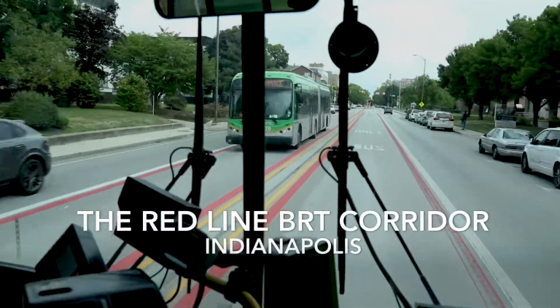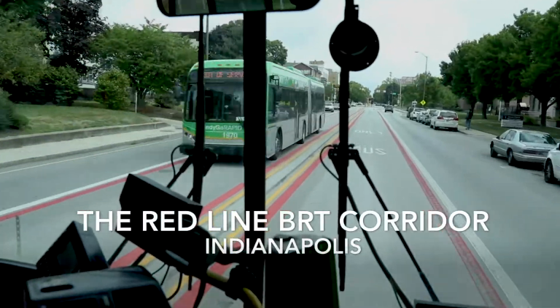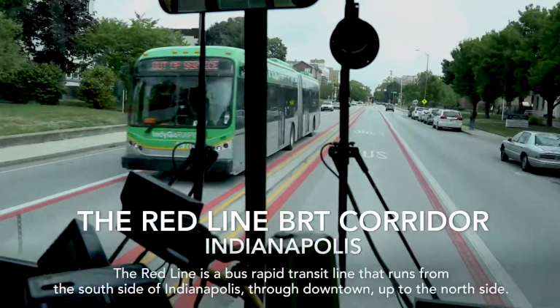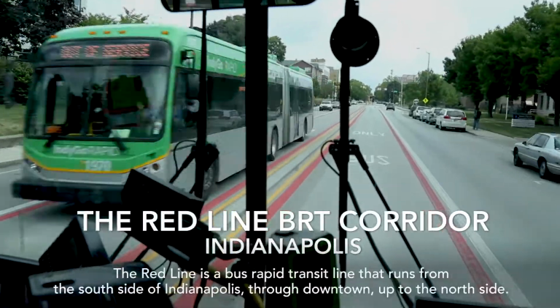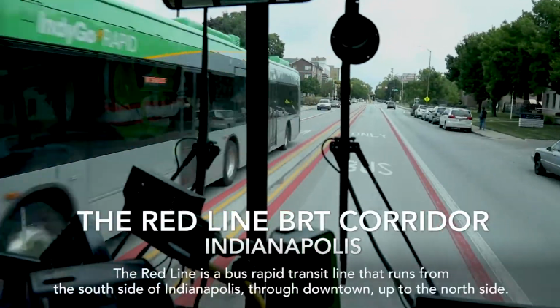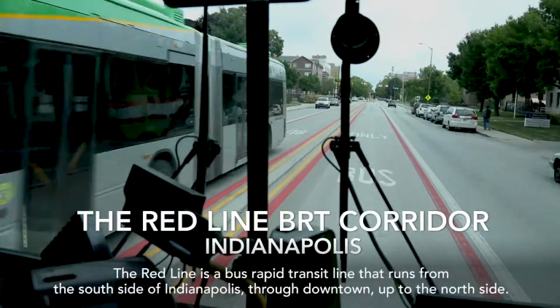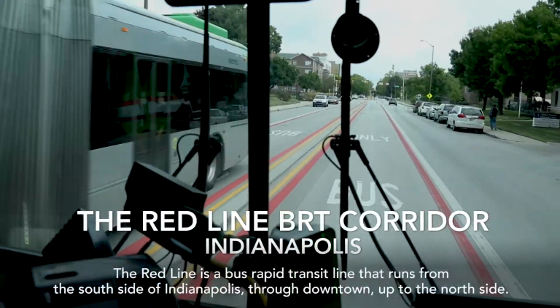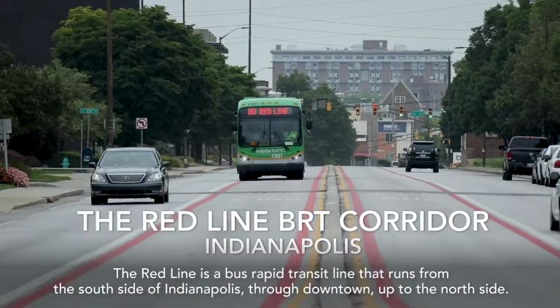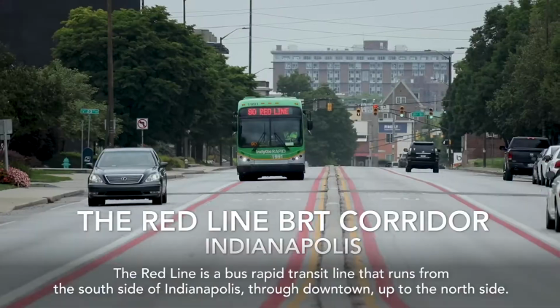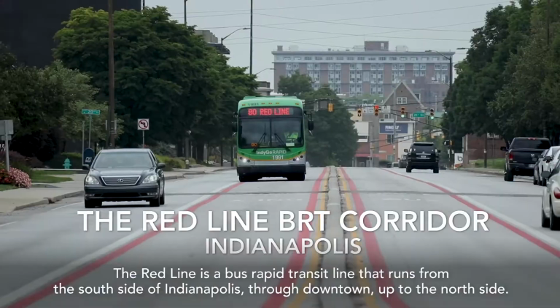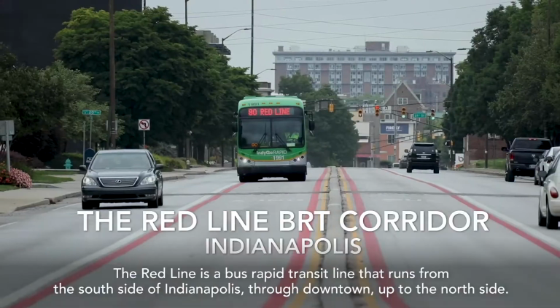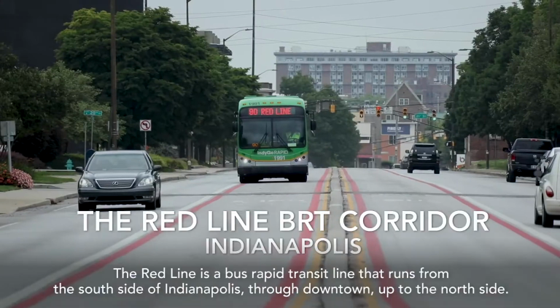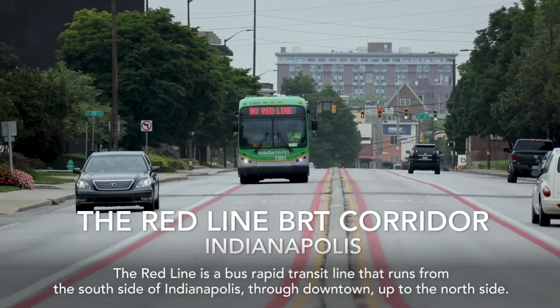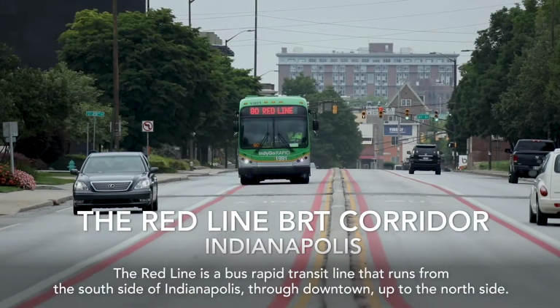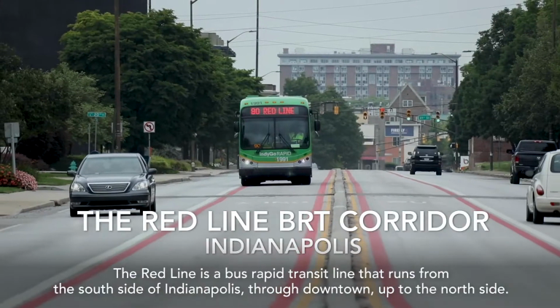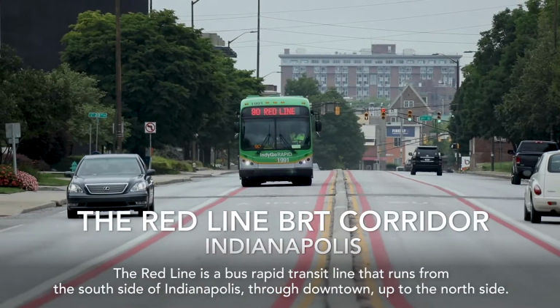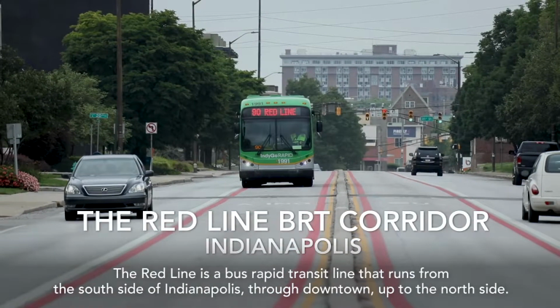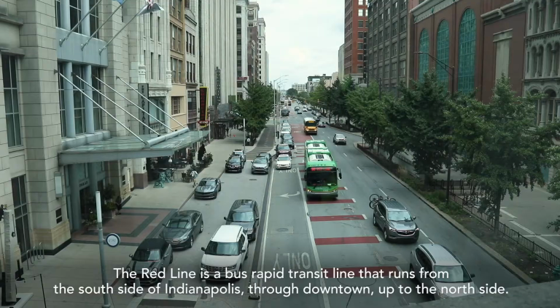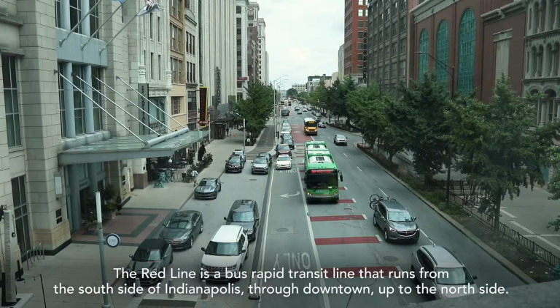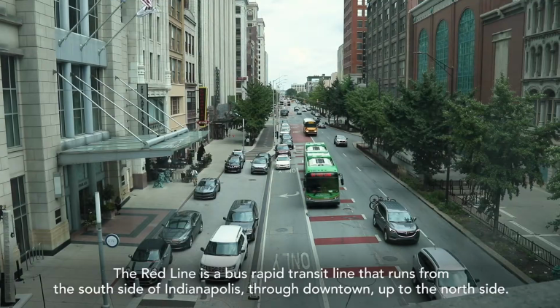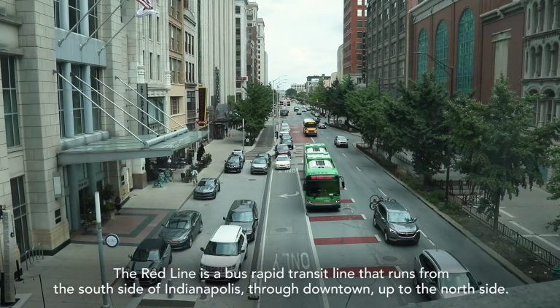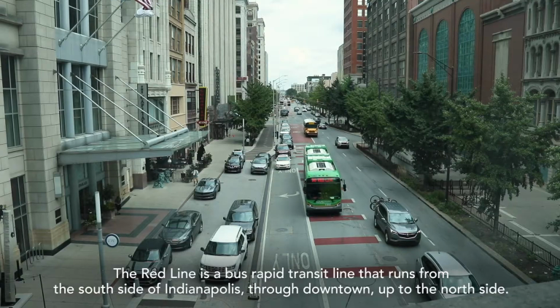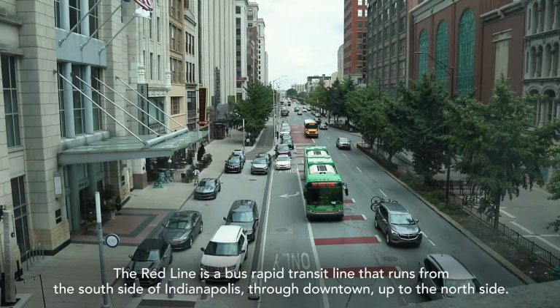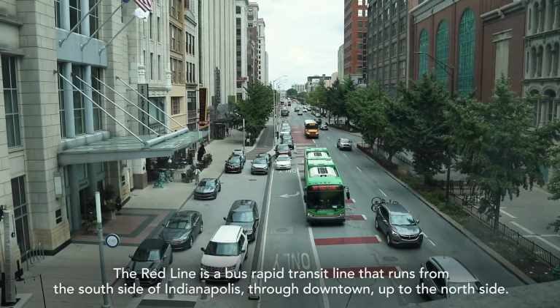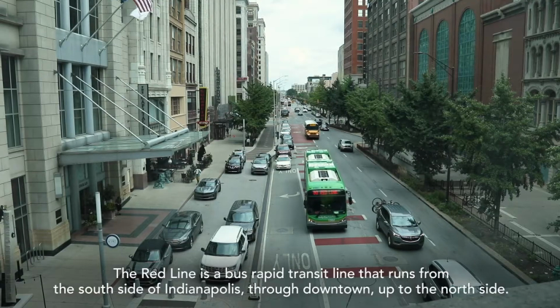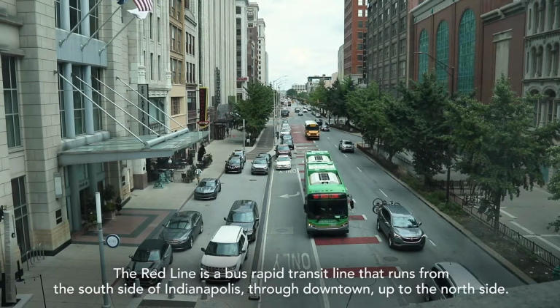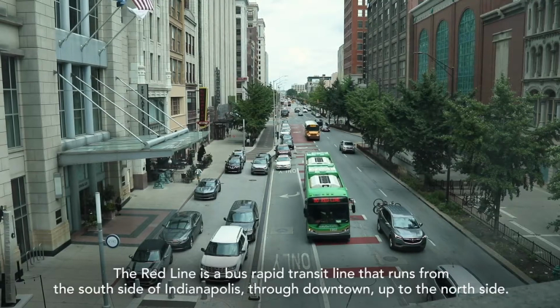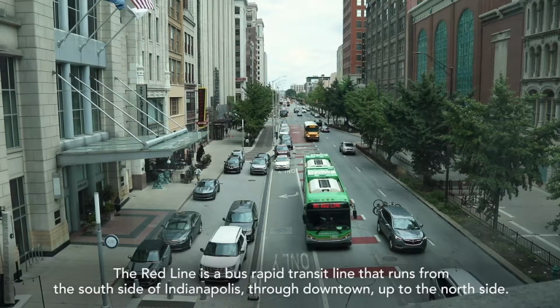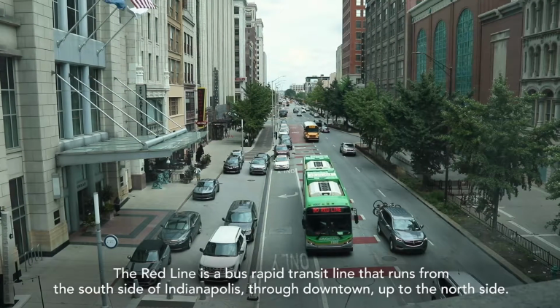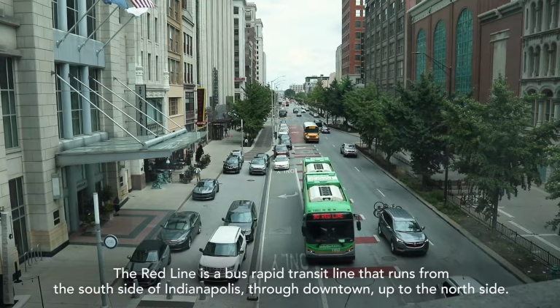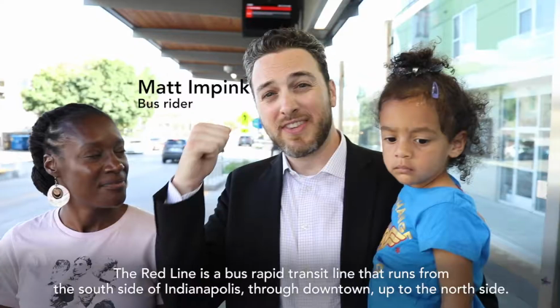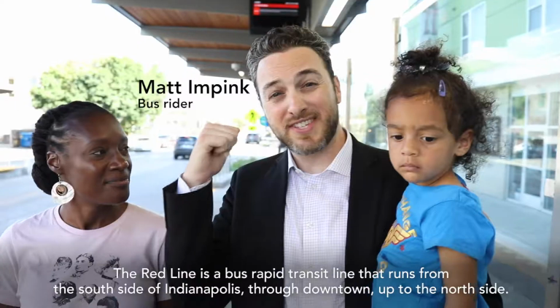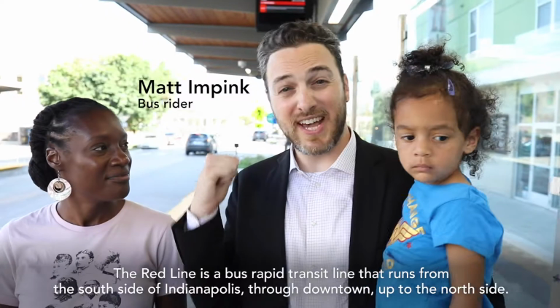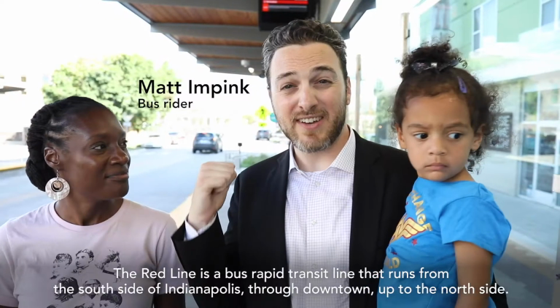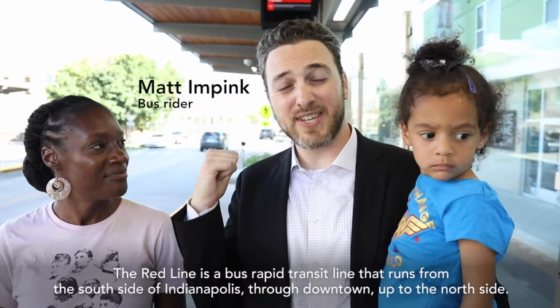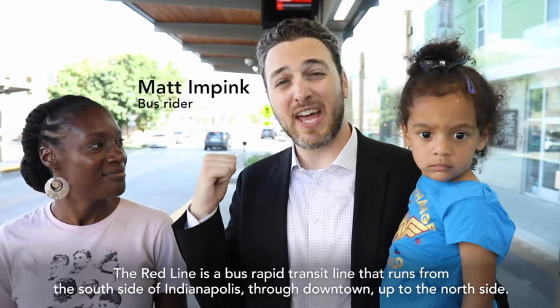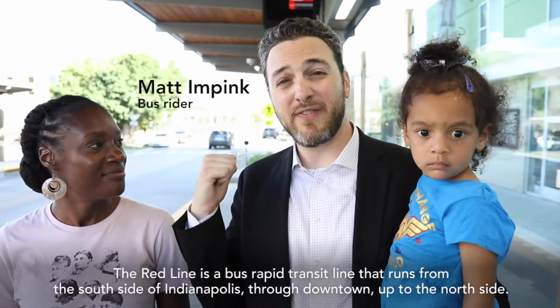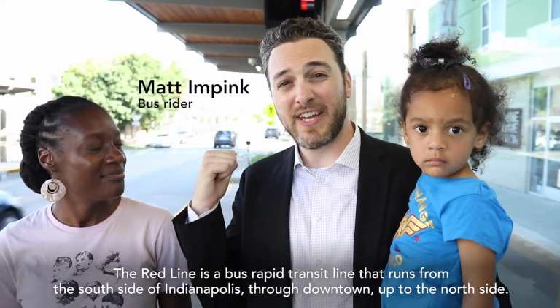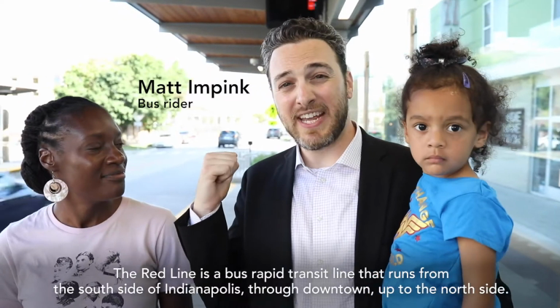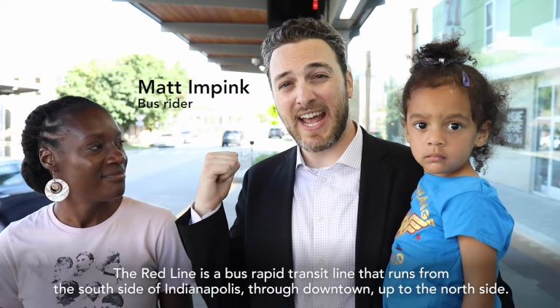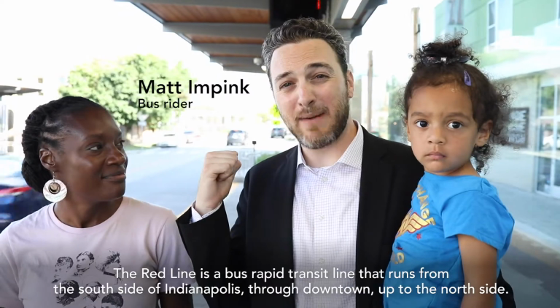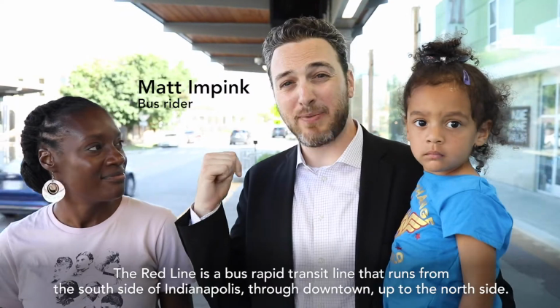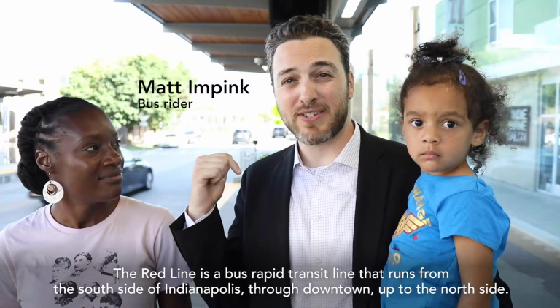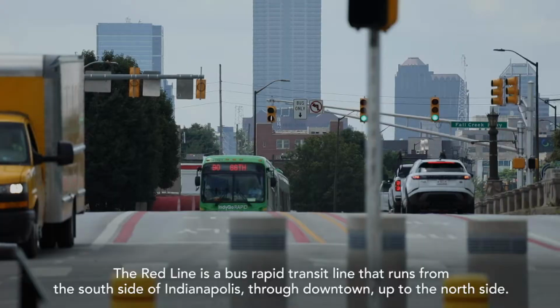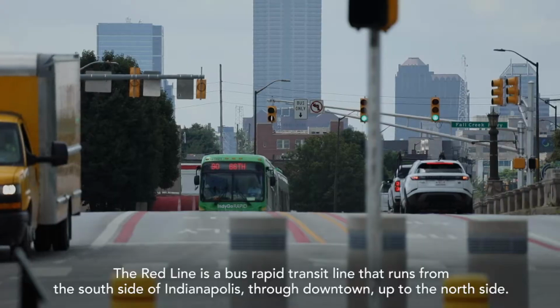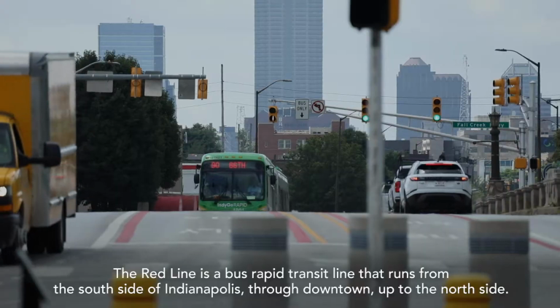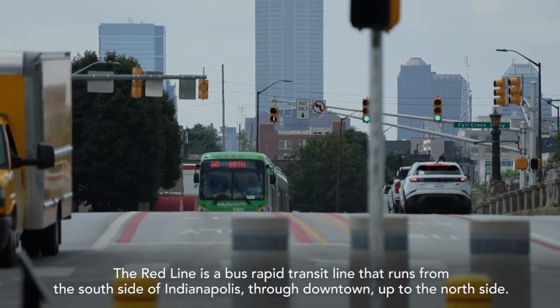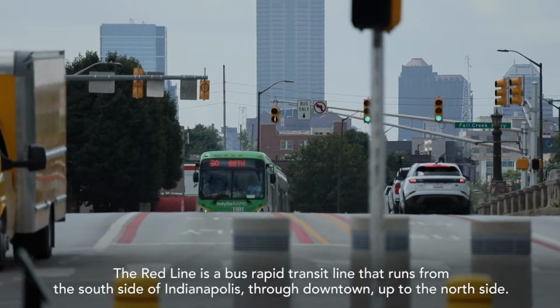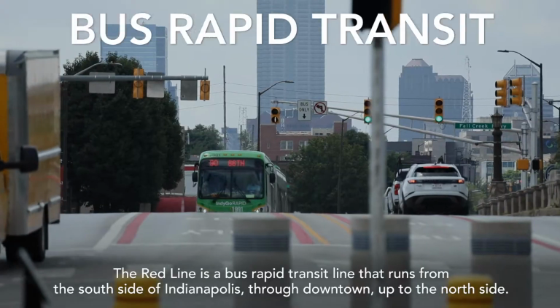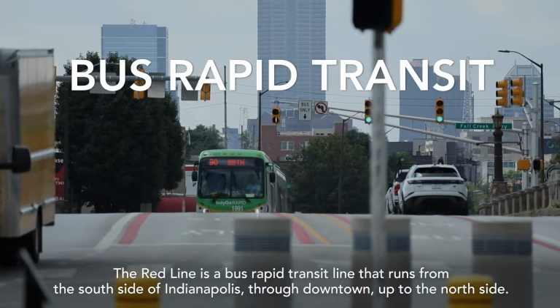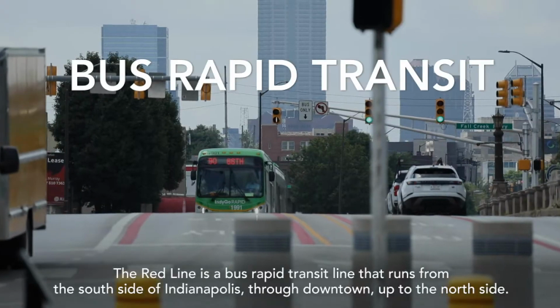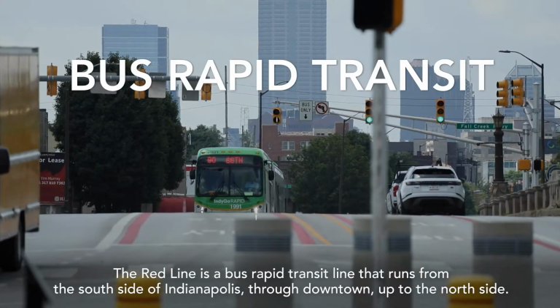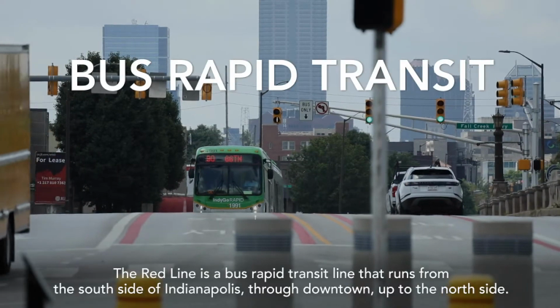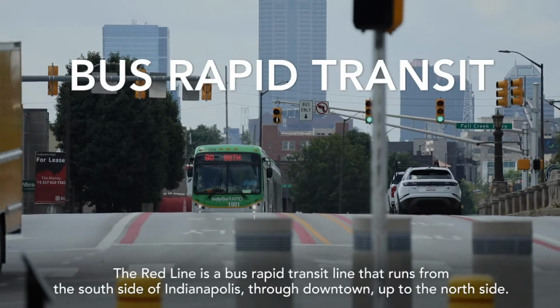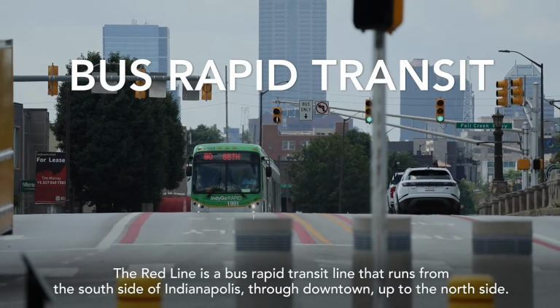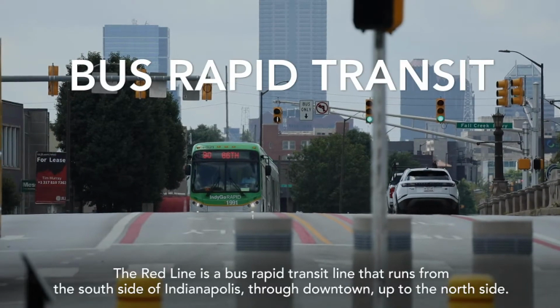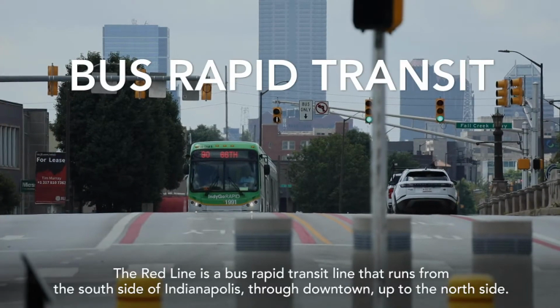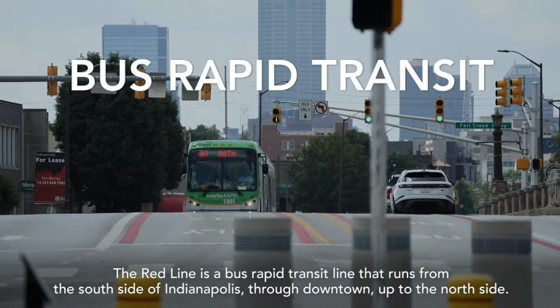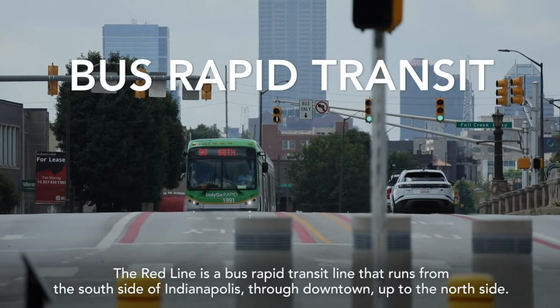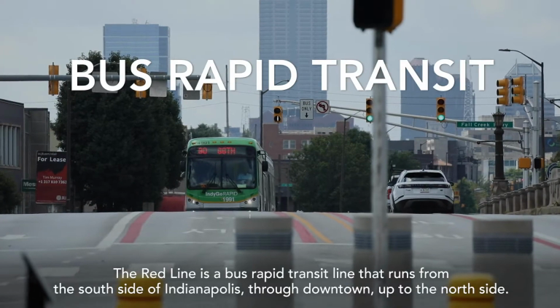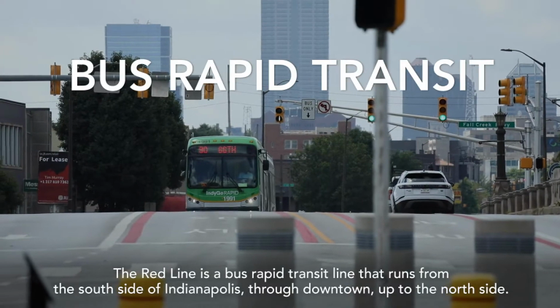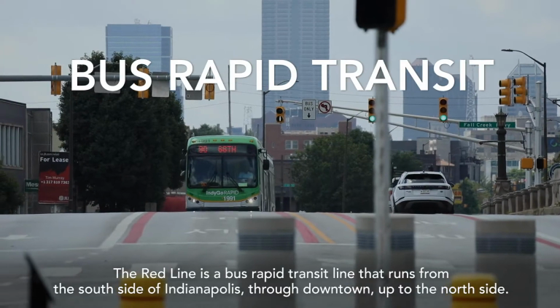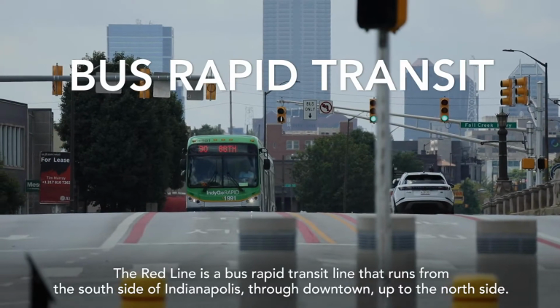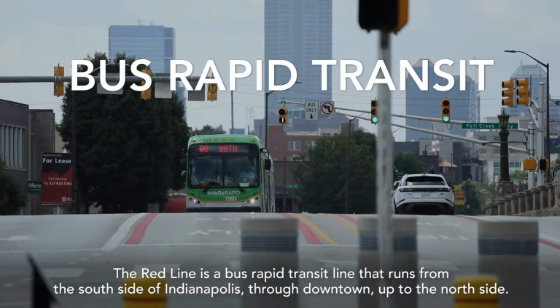The Red Line is a bus rapid transit line that runs from the south side of Indianapolis through downtown up to the north side.